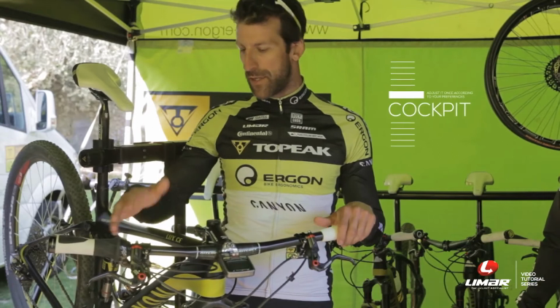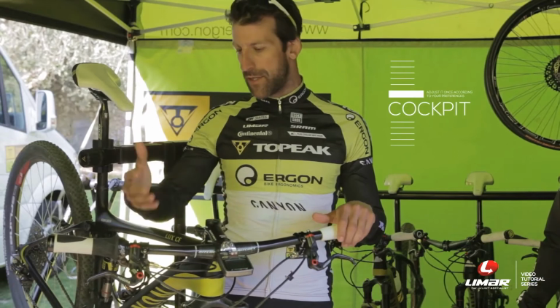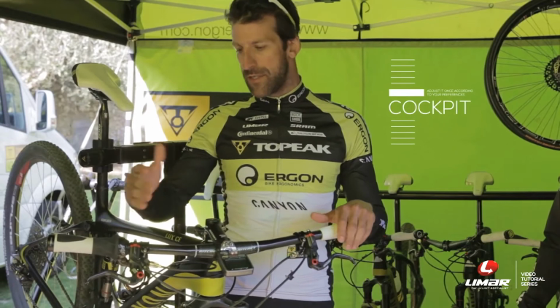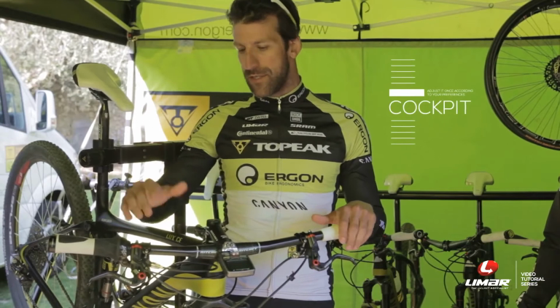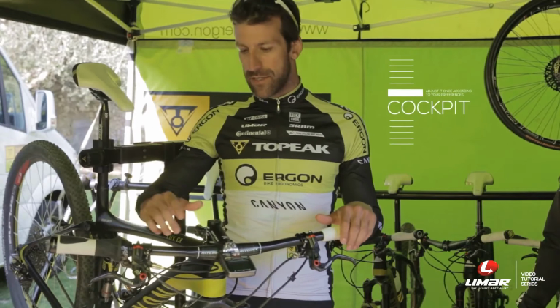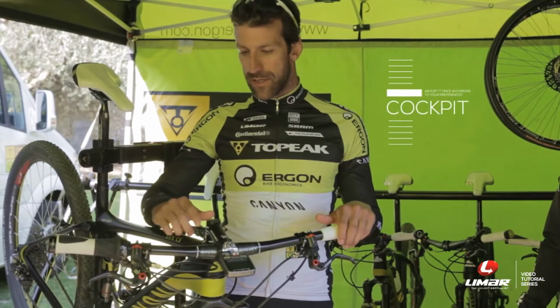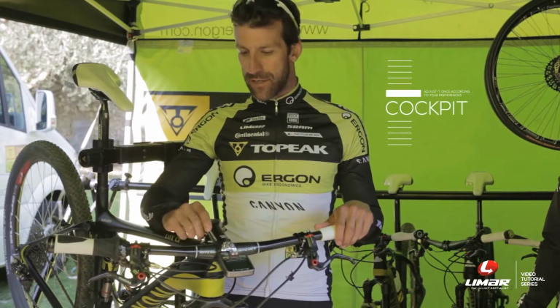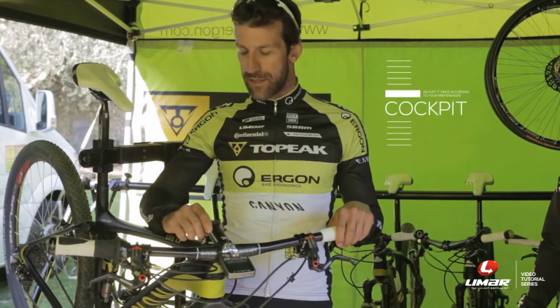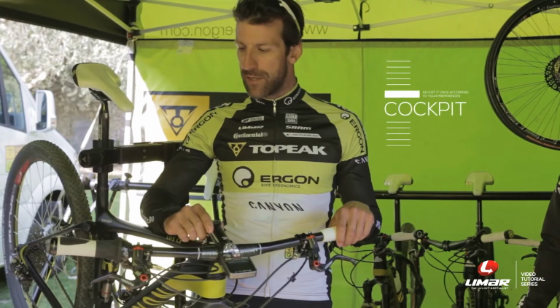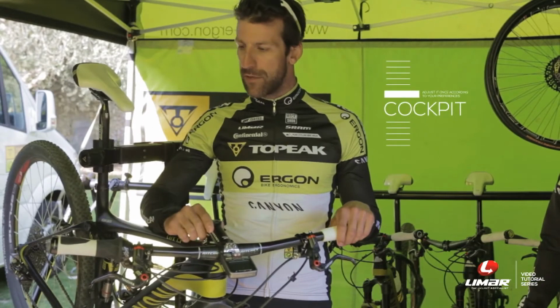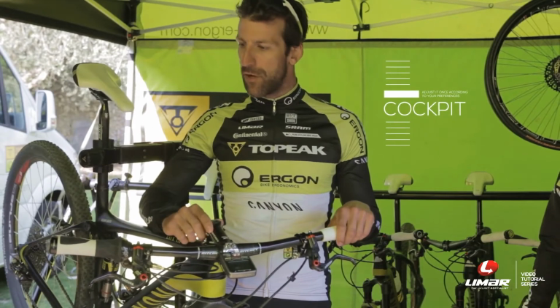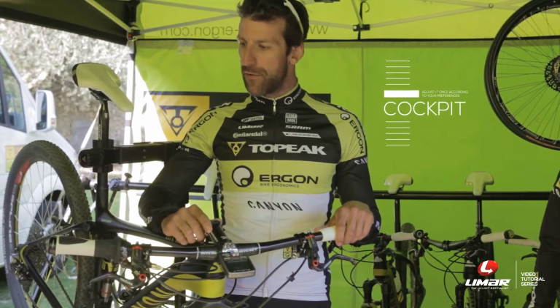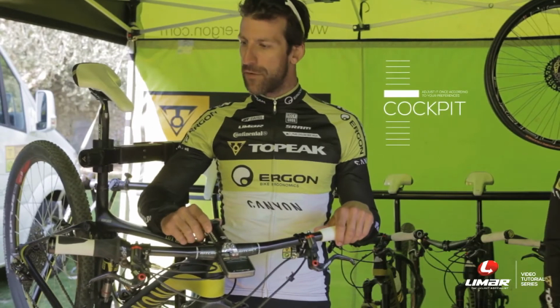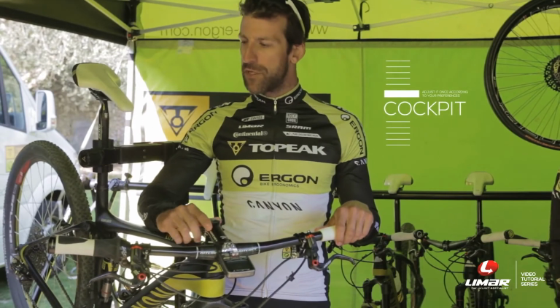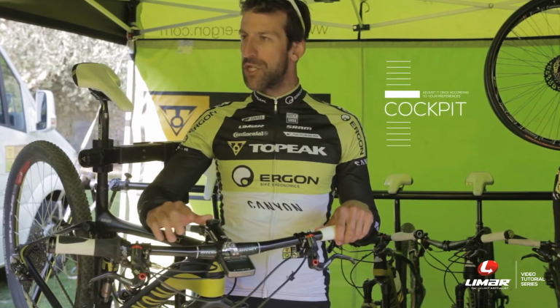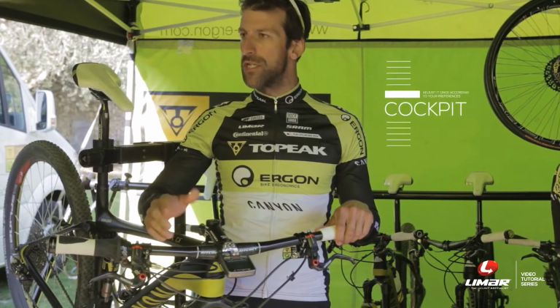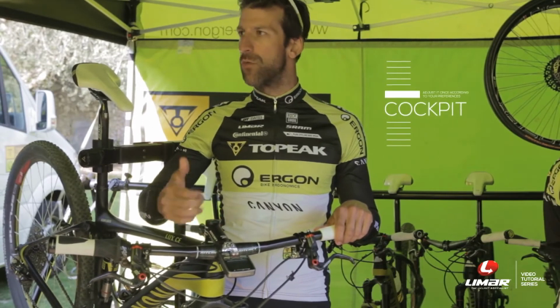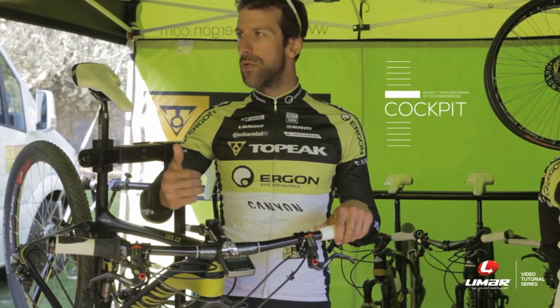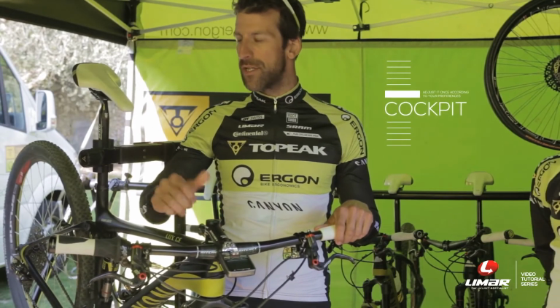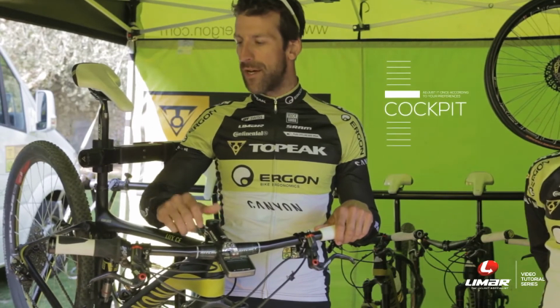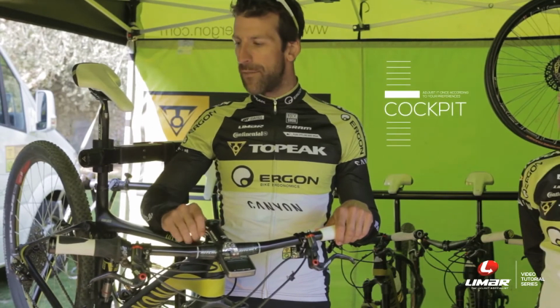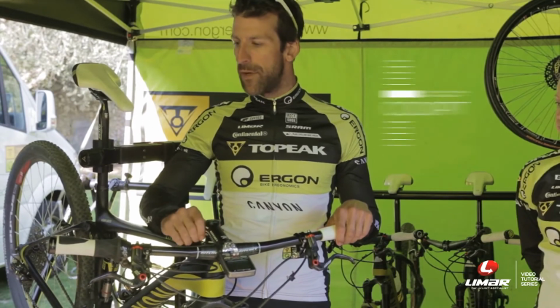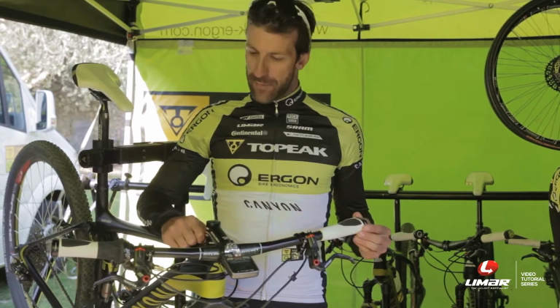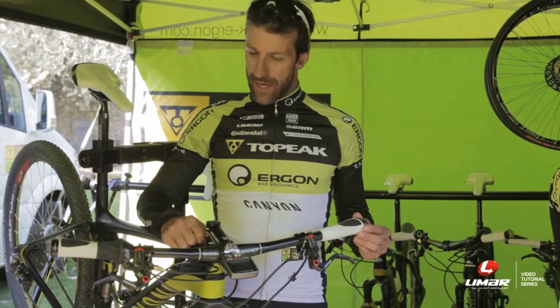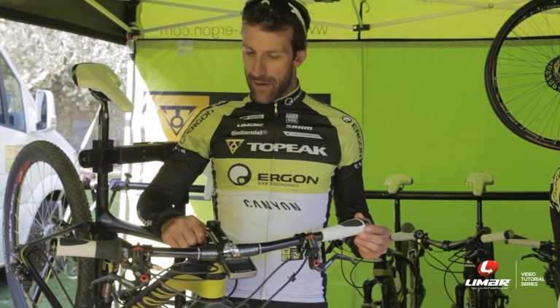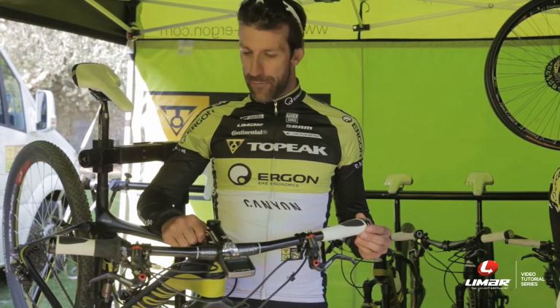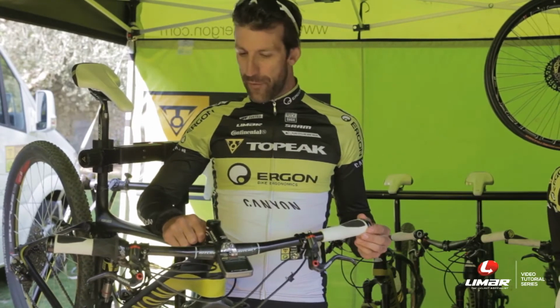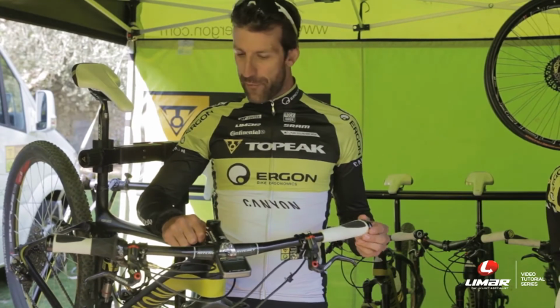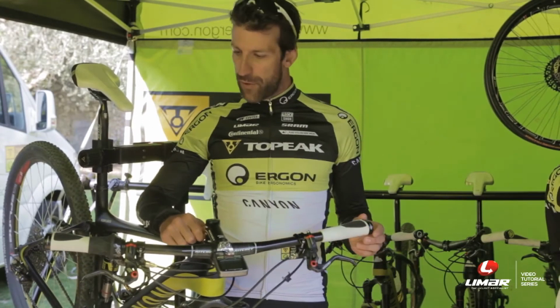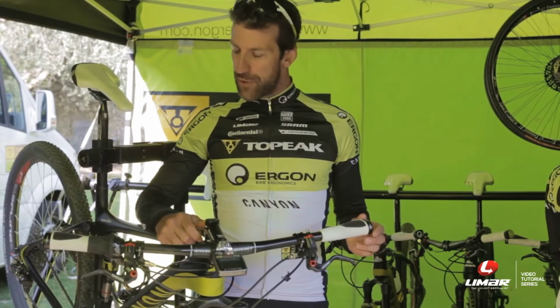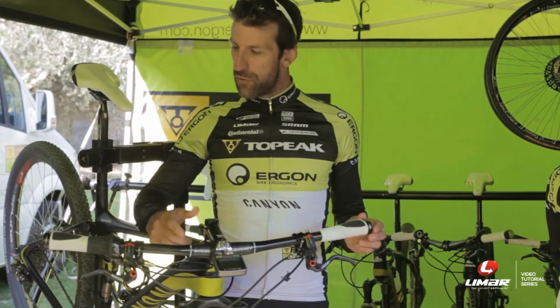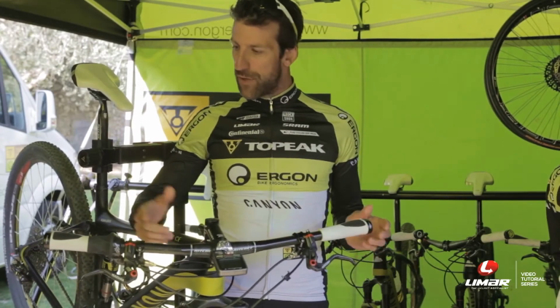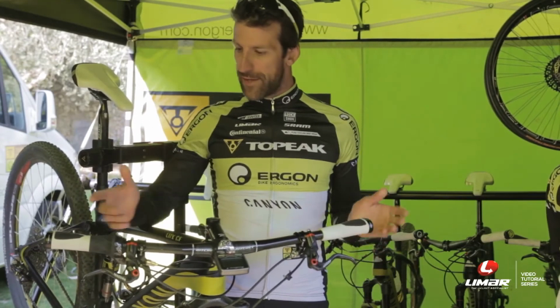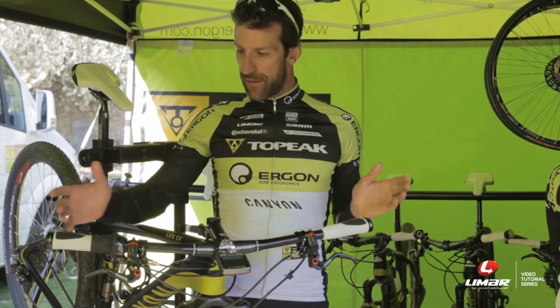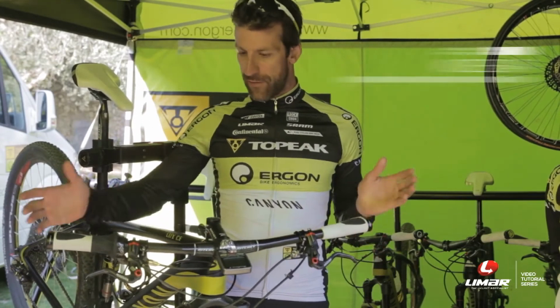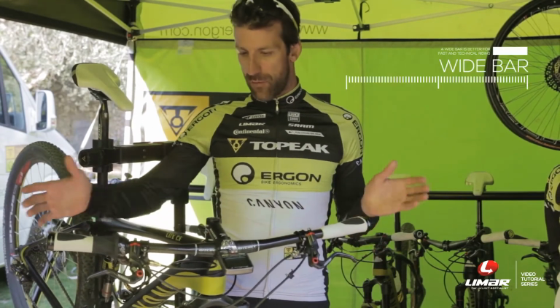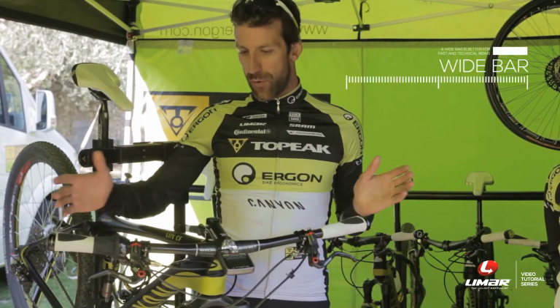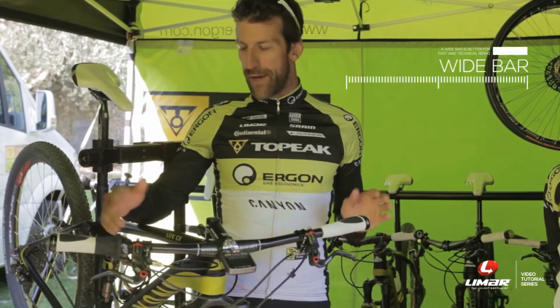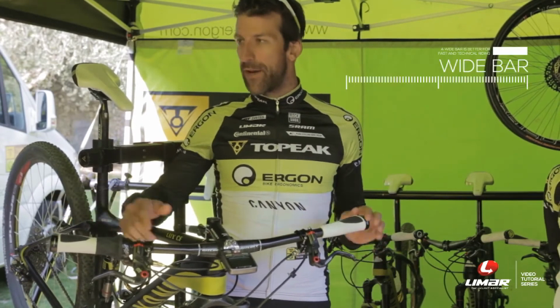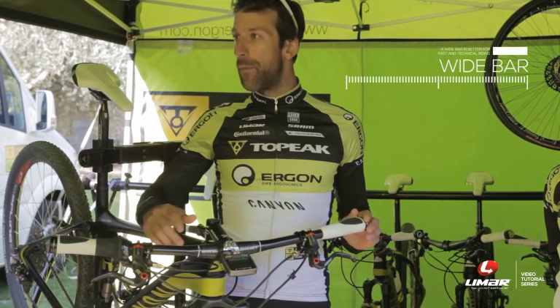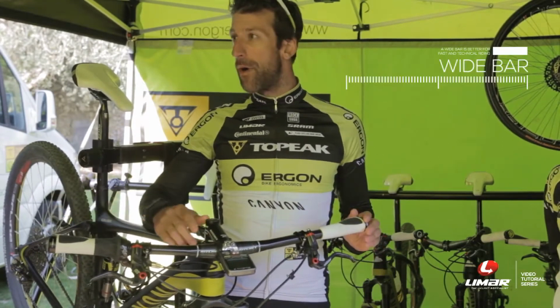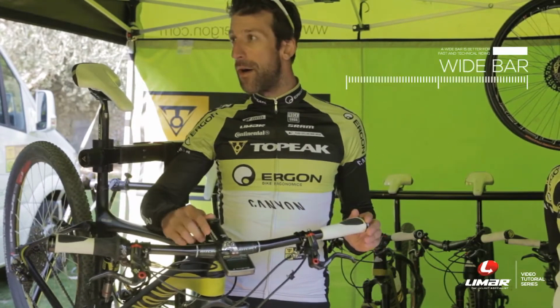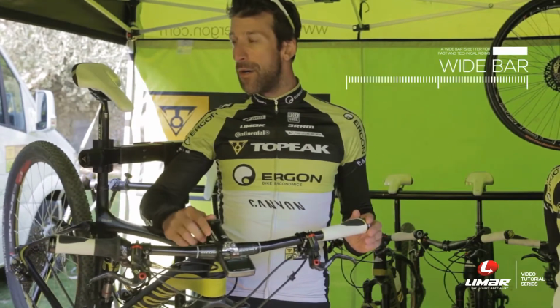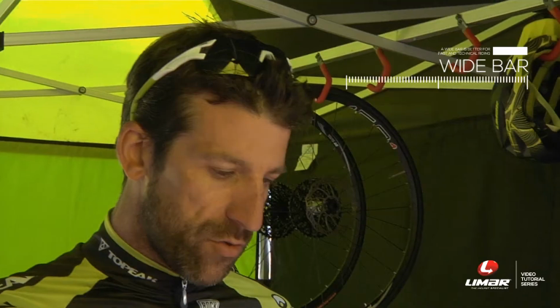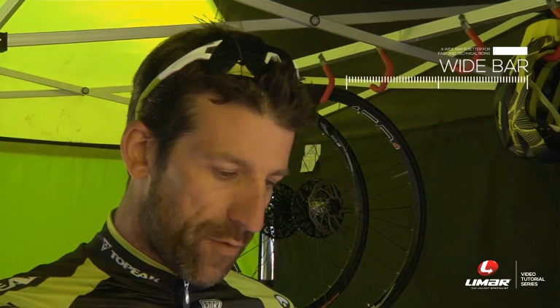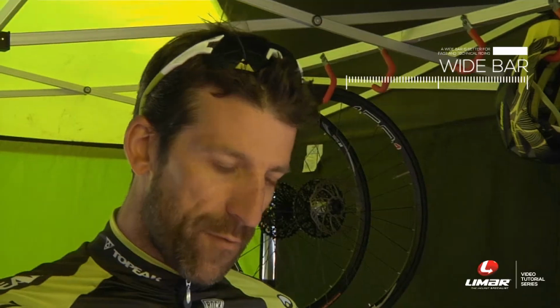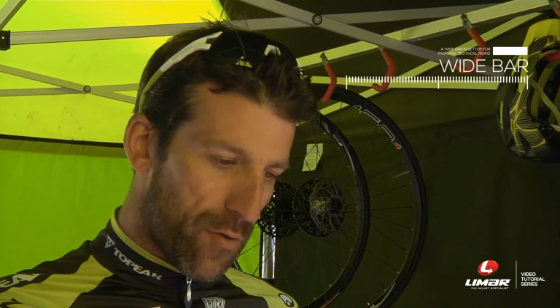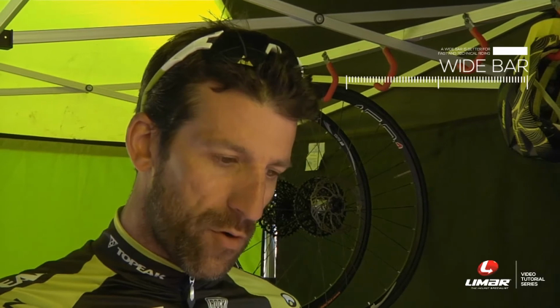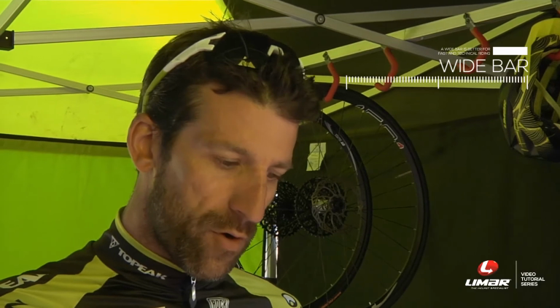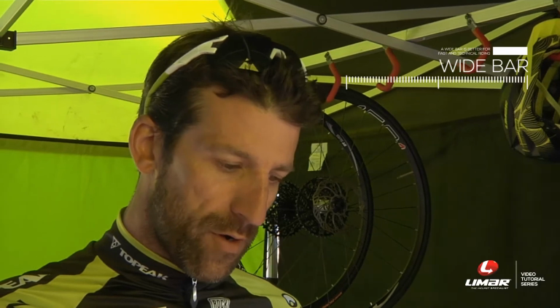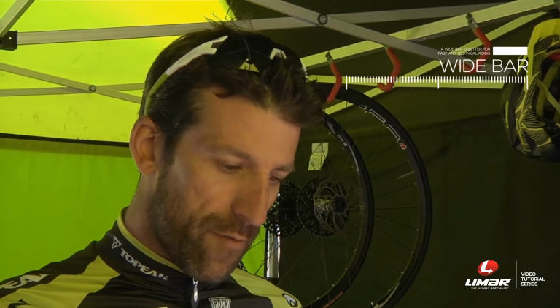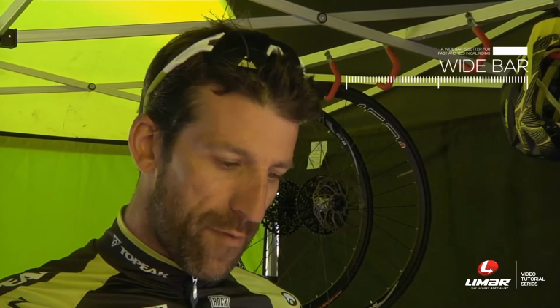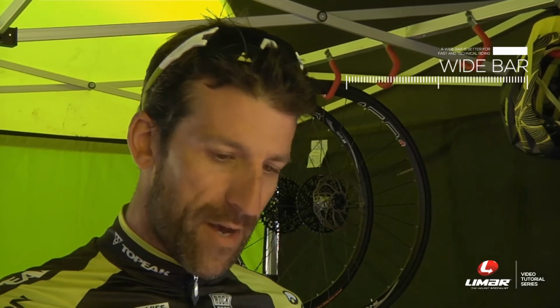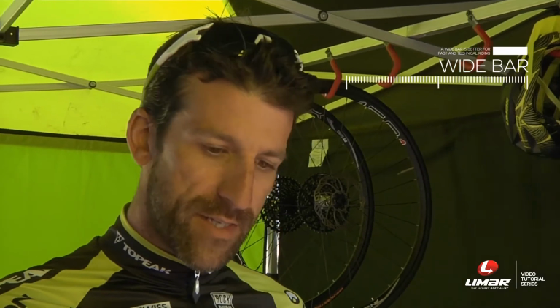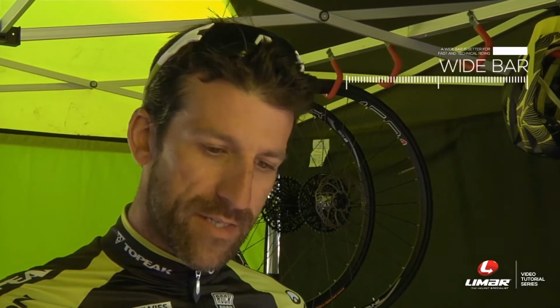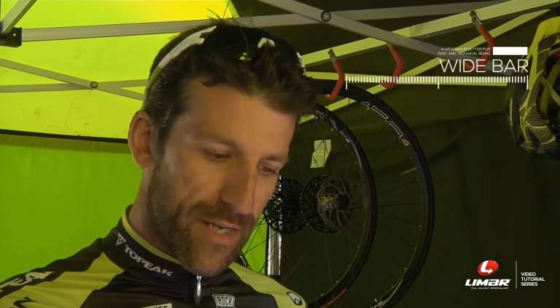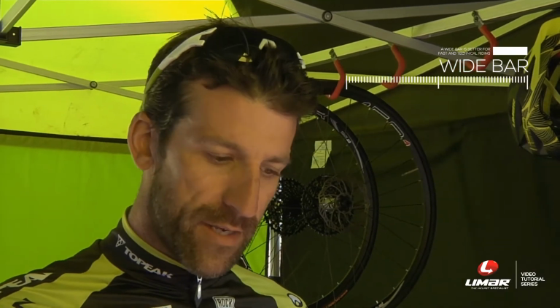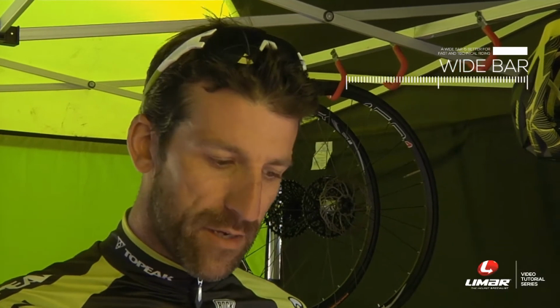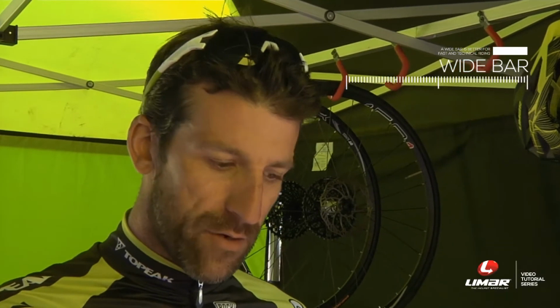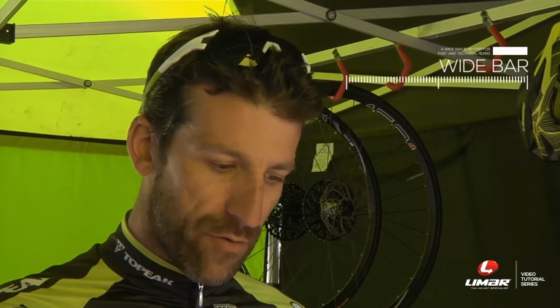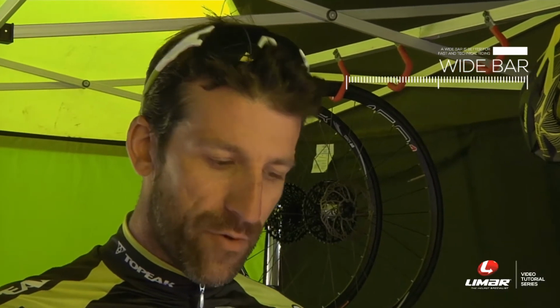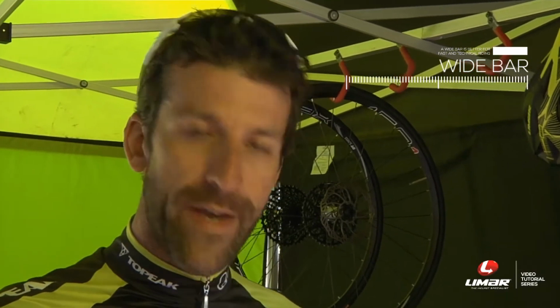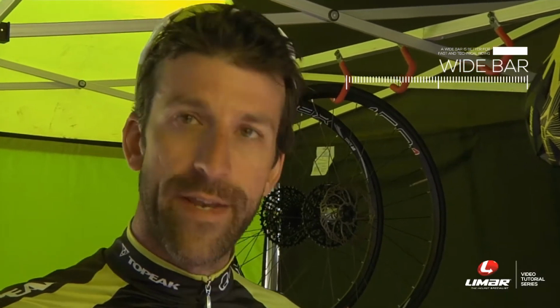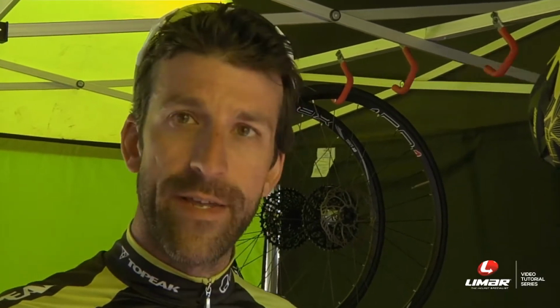Another important thing is for sure the cockpit, but this is a thing you have to adjust one time. I prefer to ride a wider bar, which is good for fast technical riding.